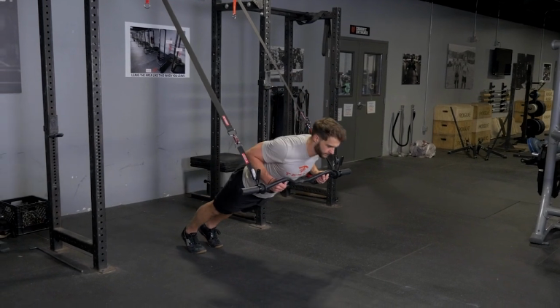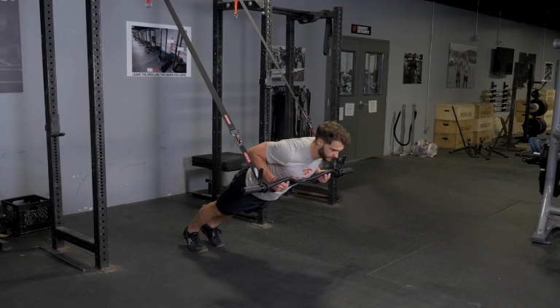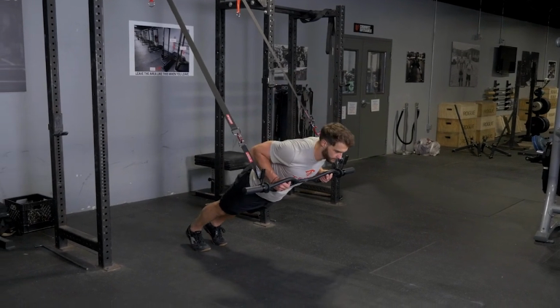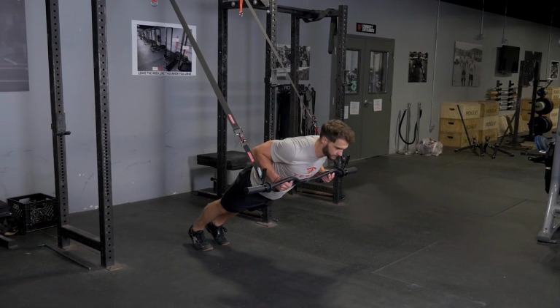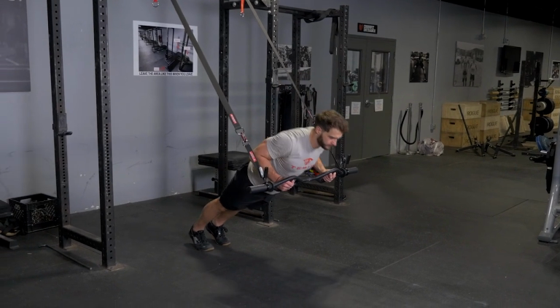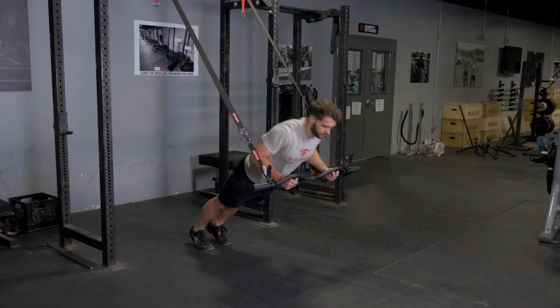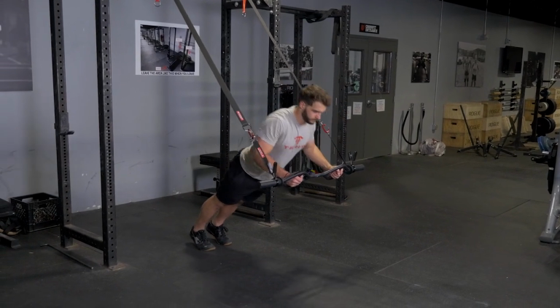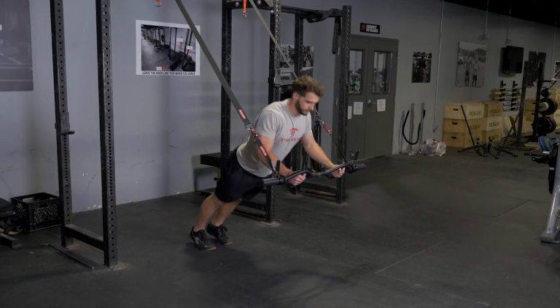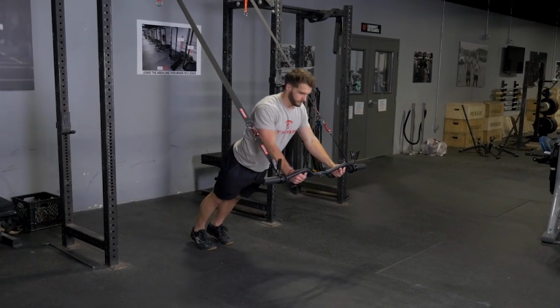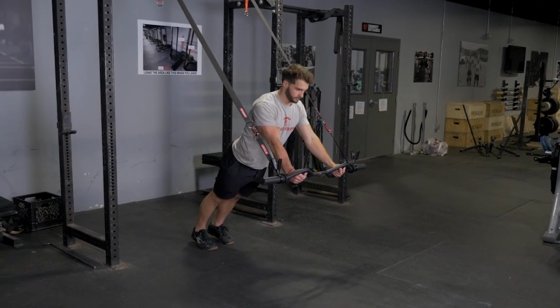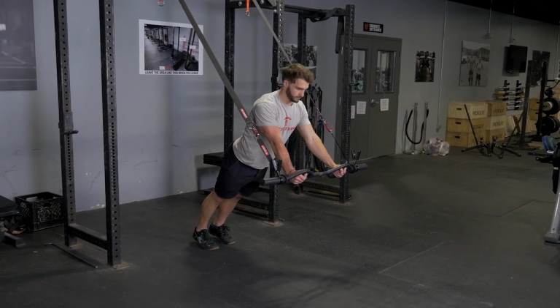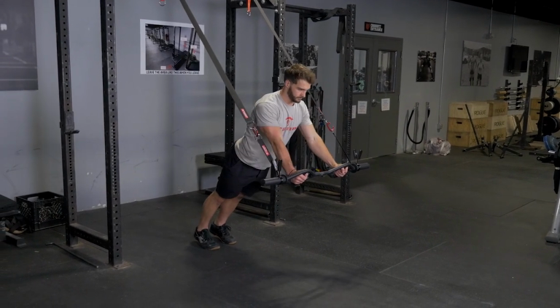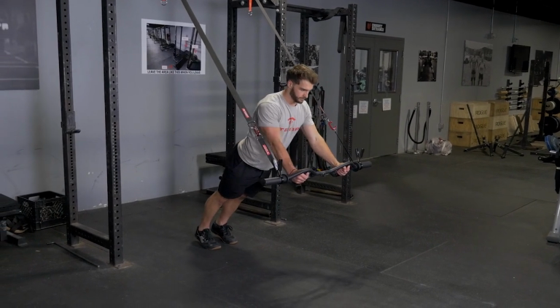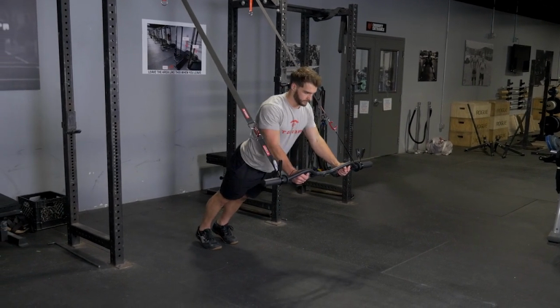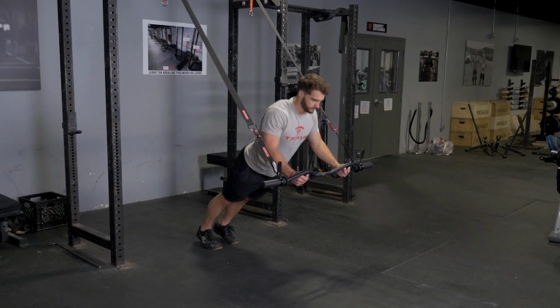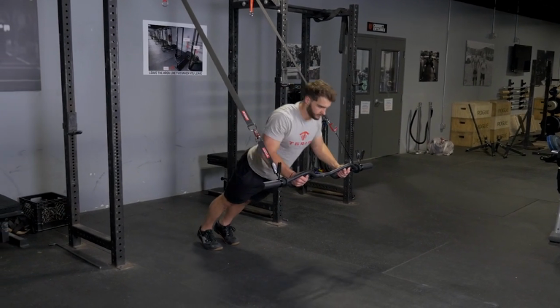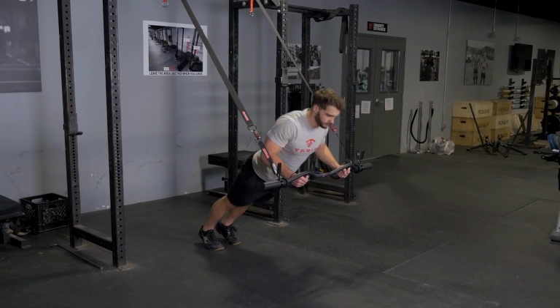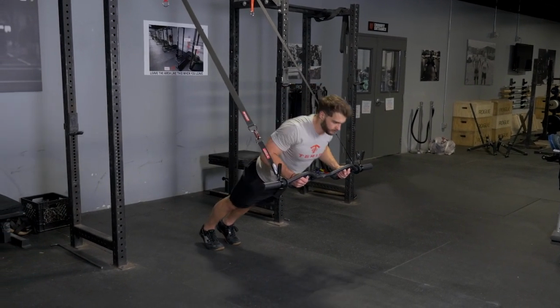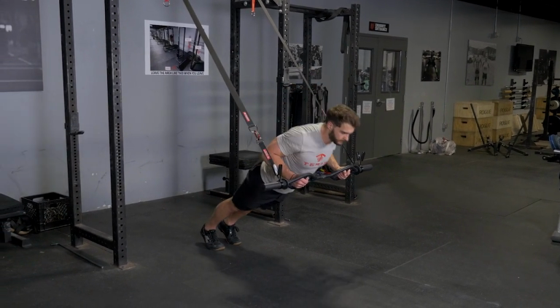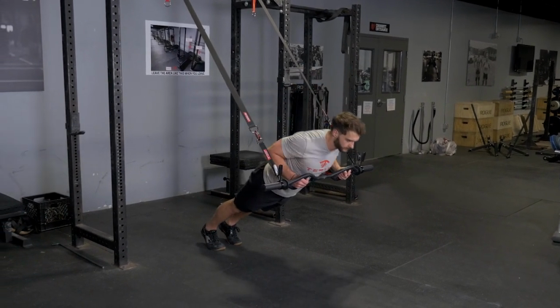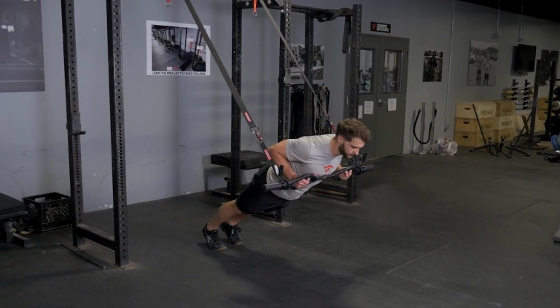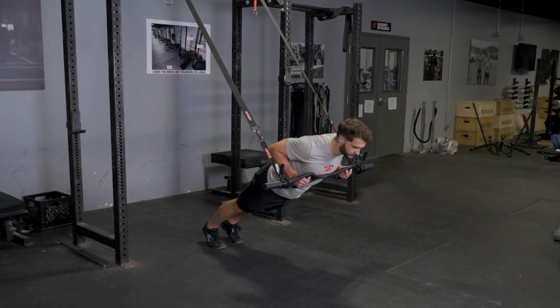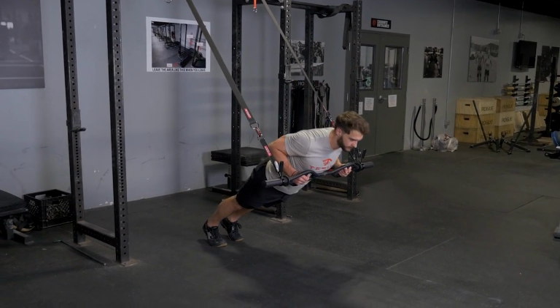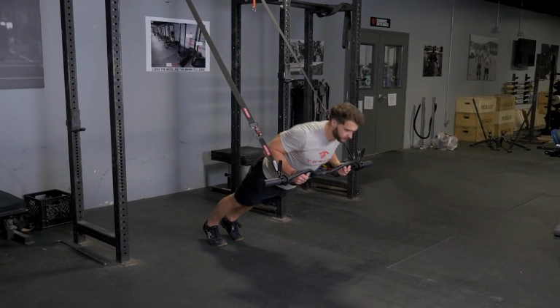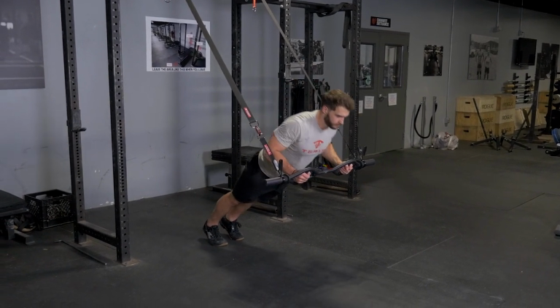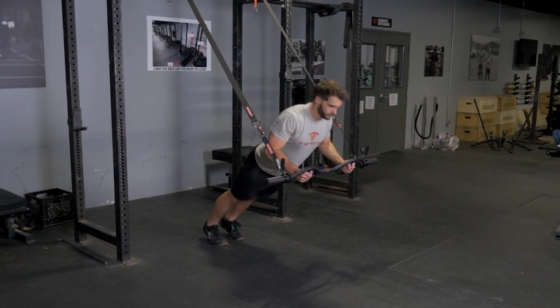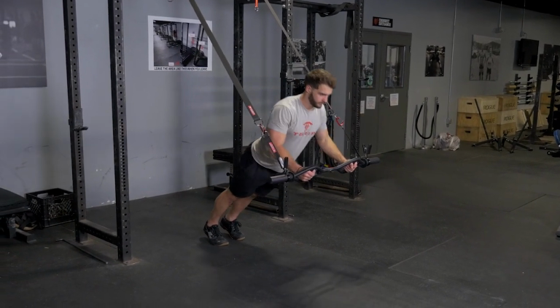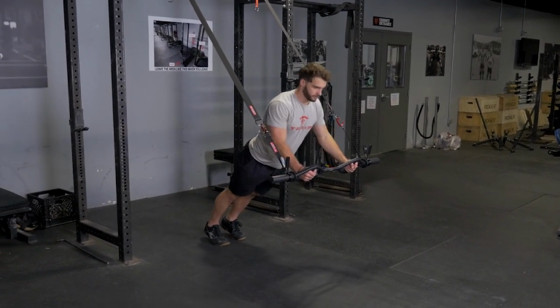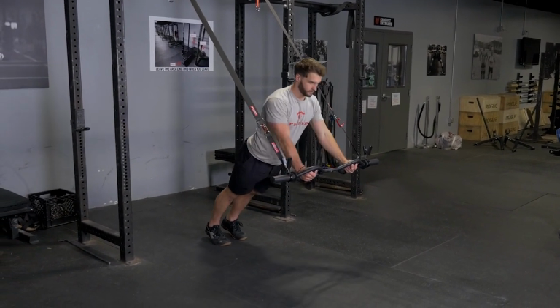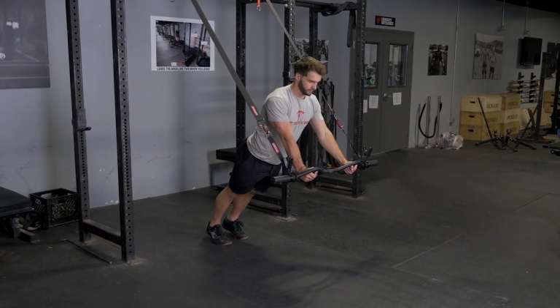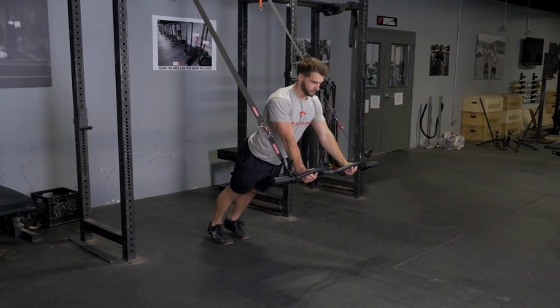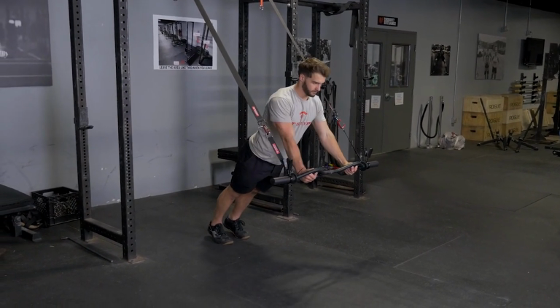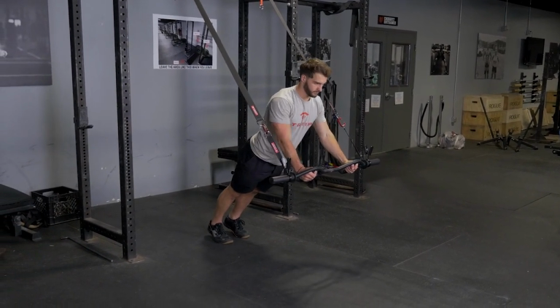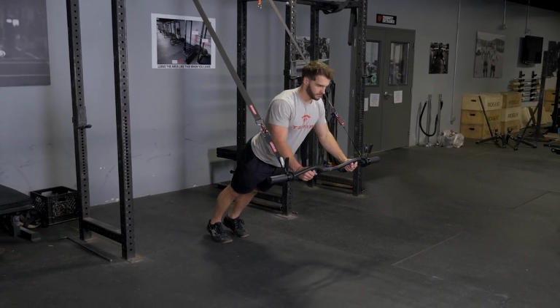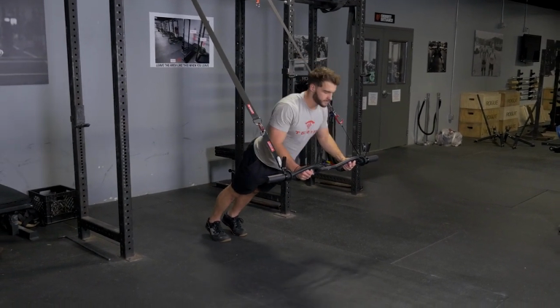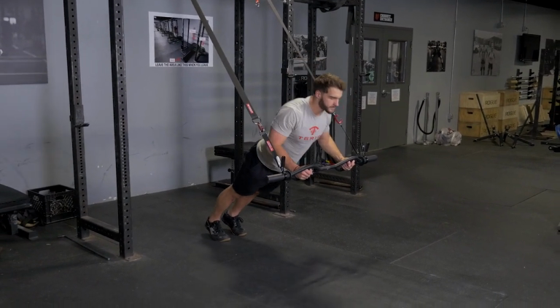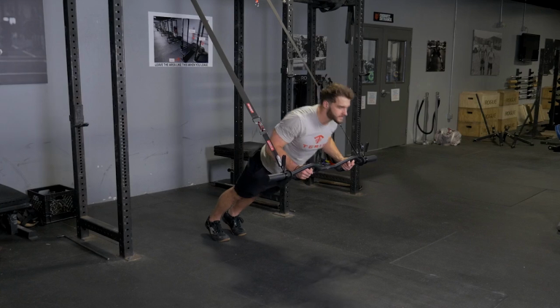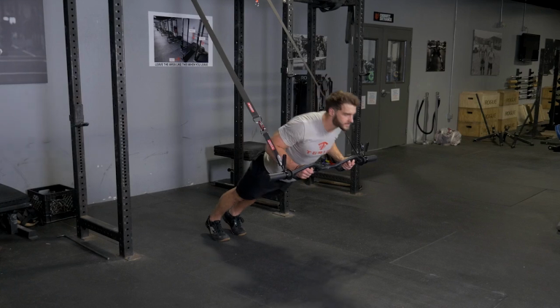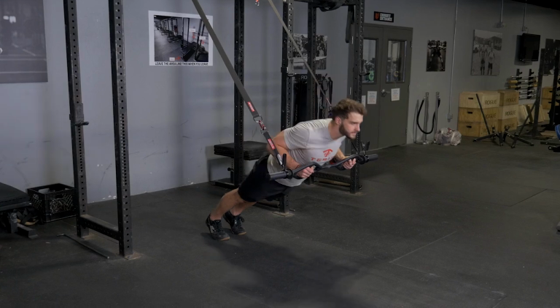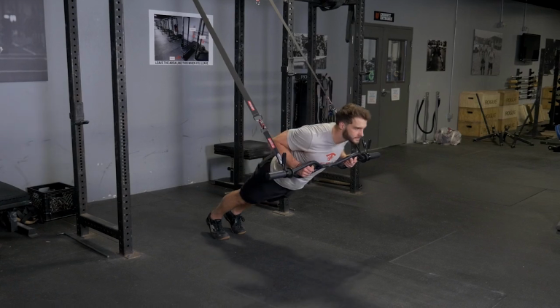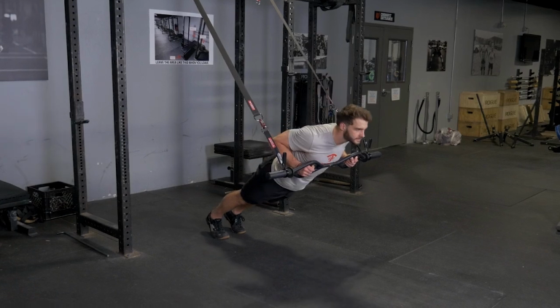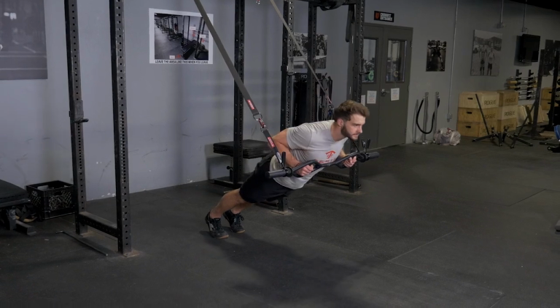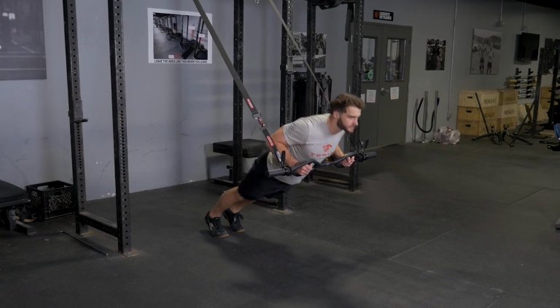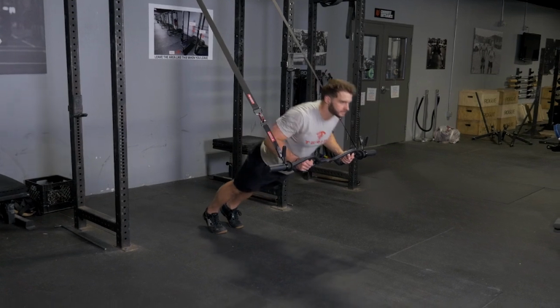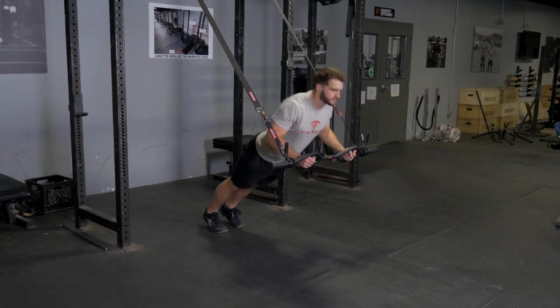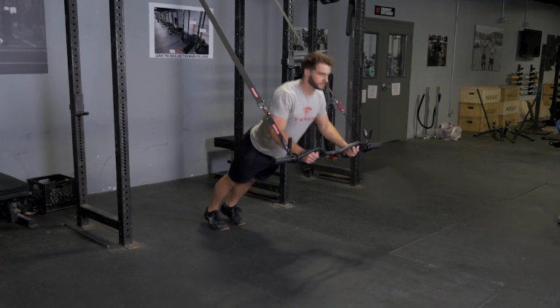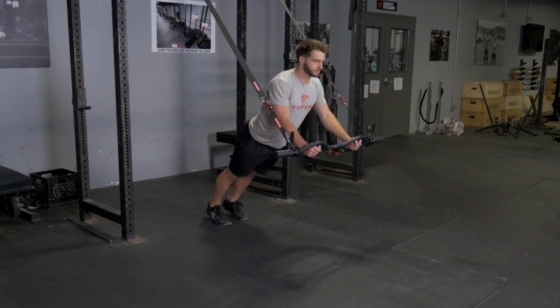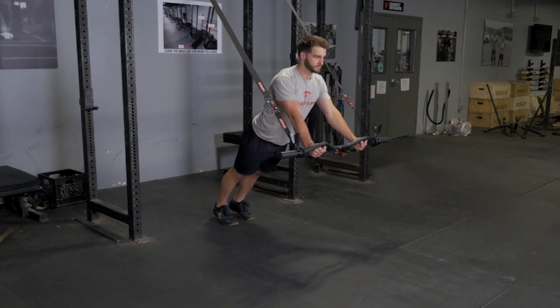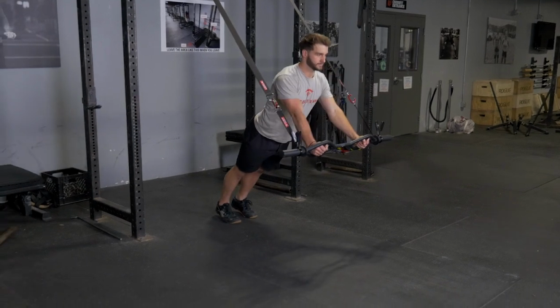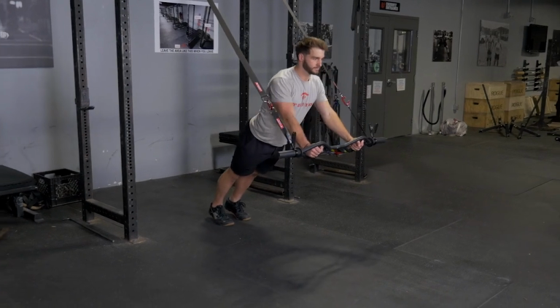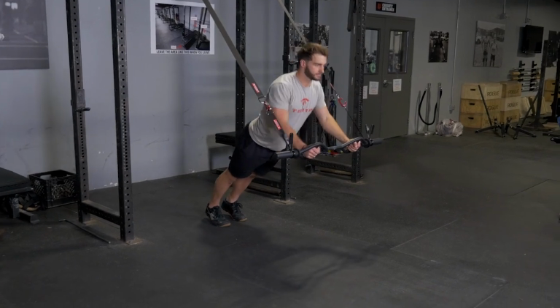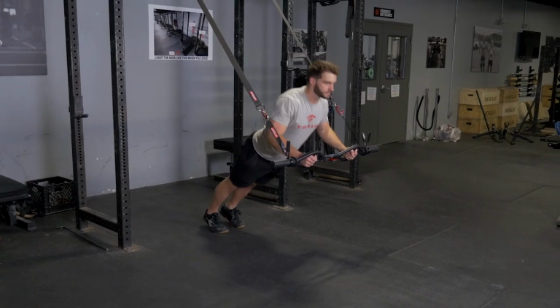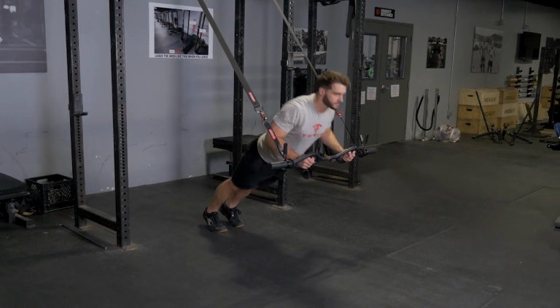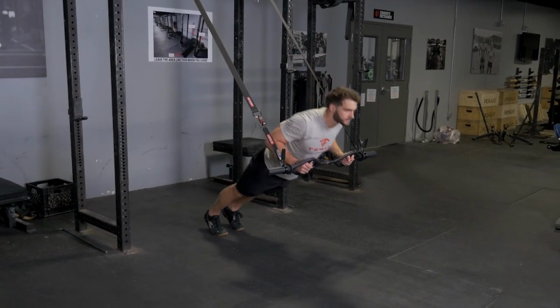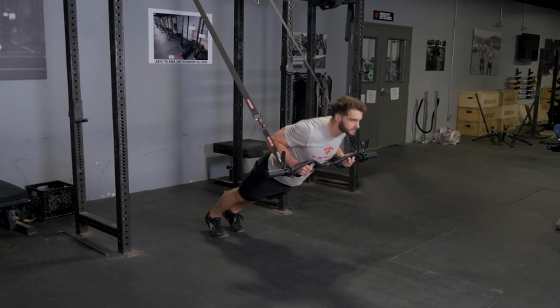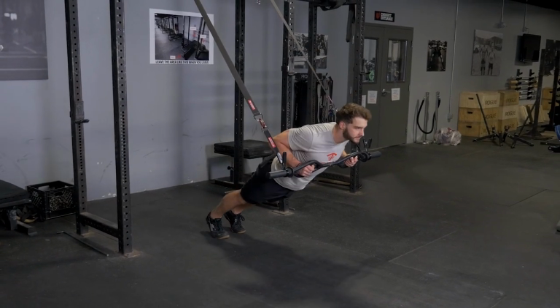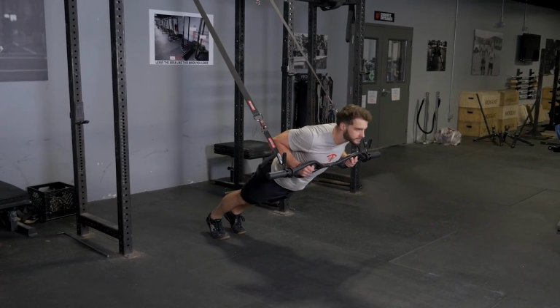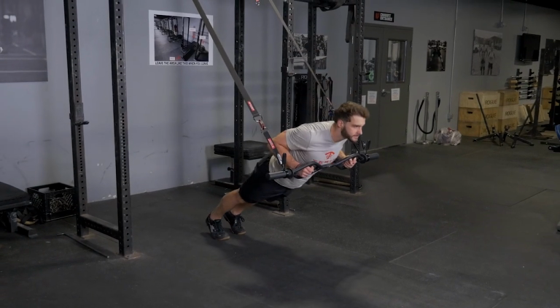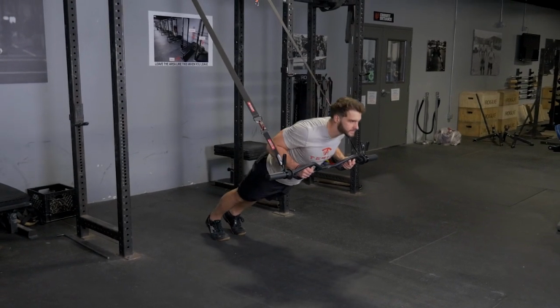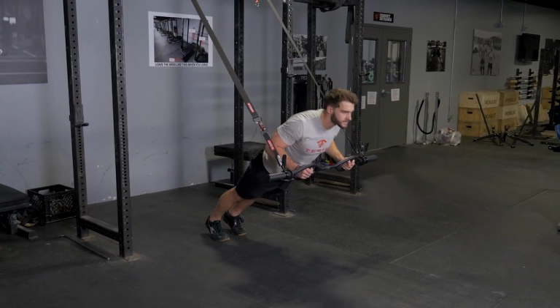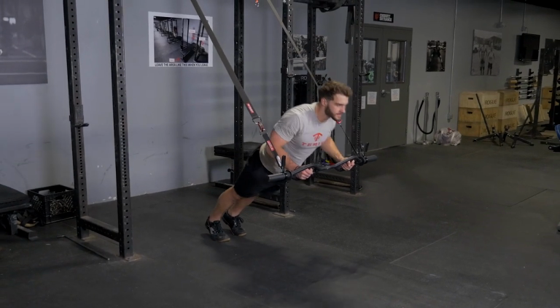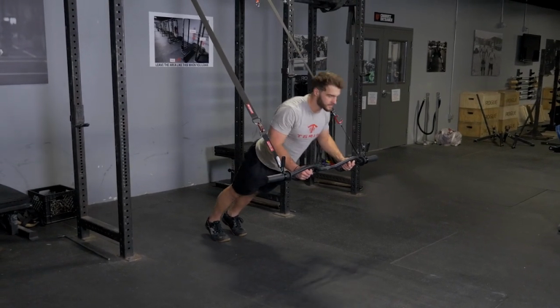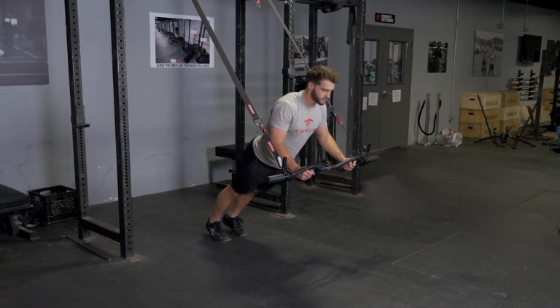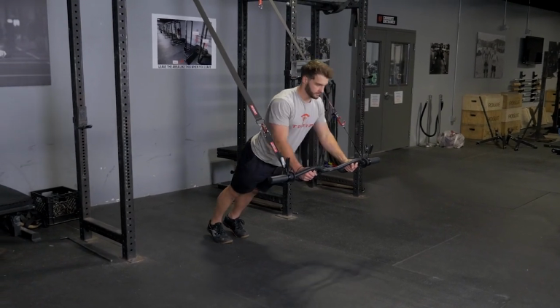Slowly lower yourself down so the bar touches the low part of your chest, and press your body back up.